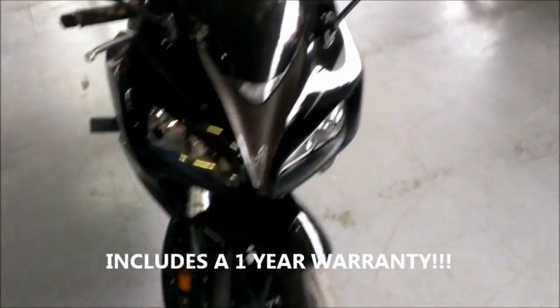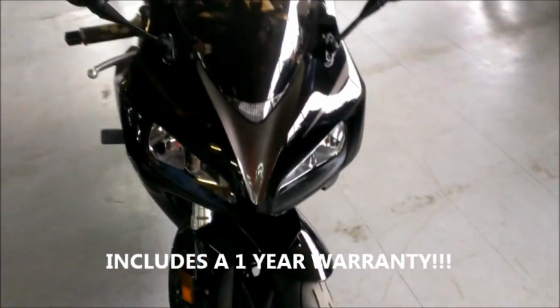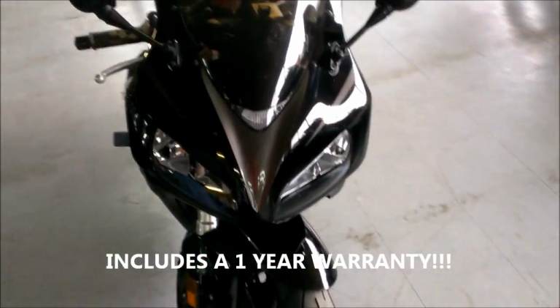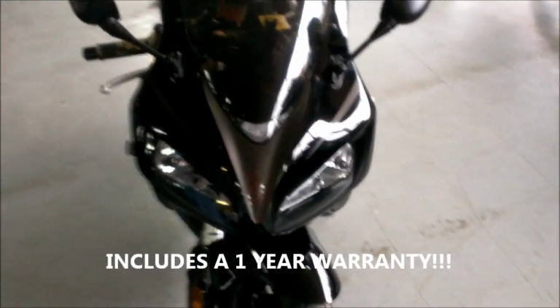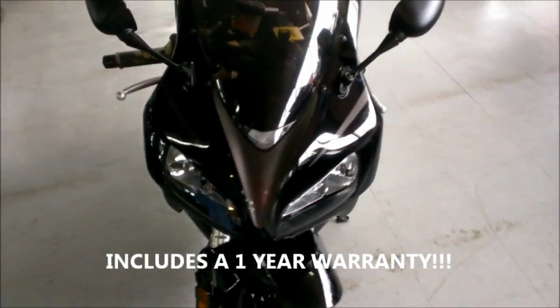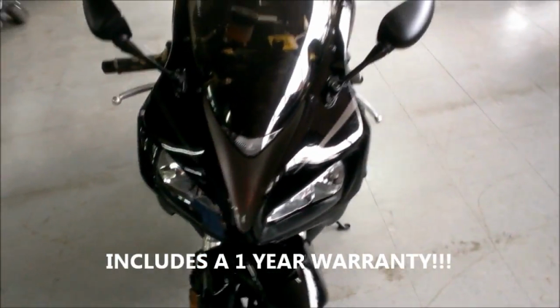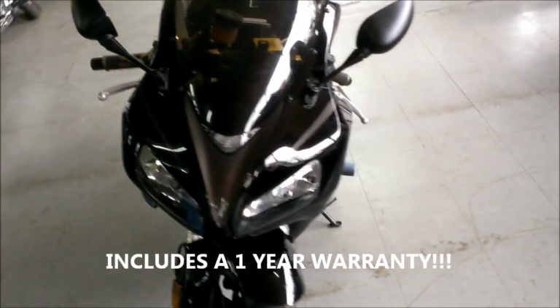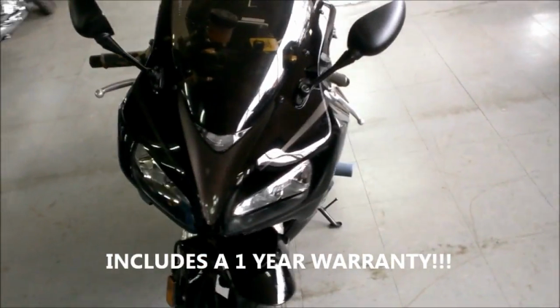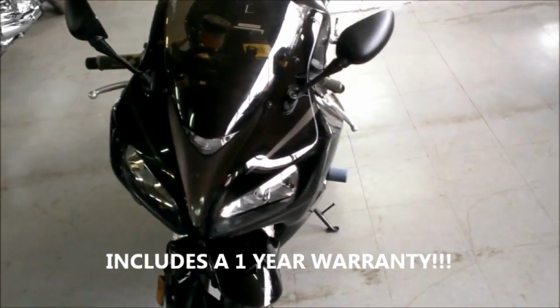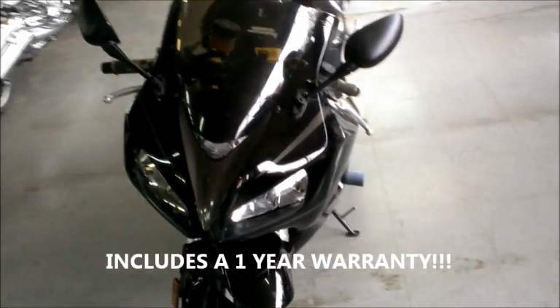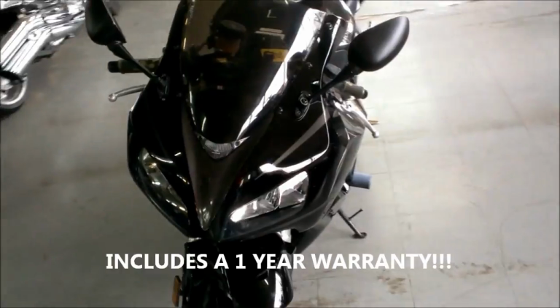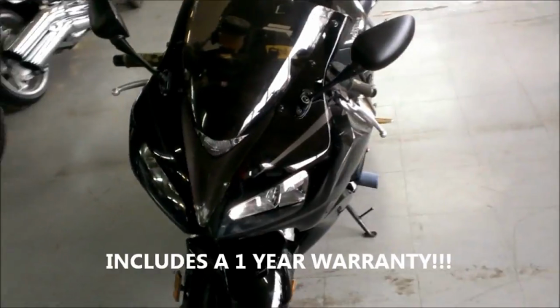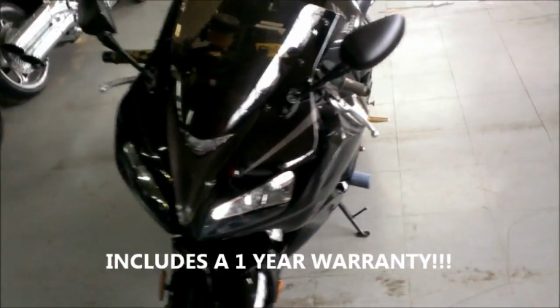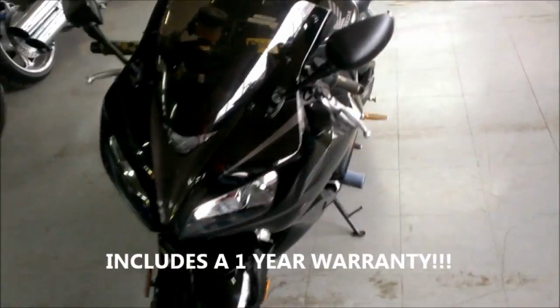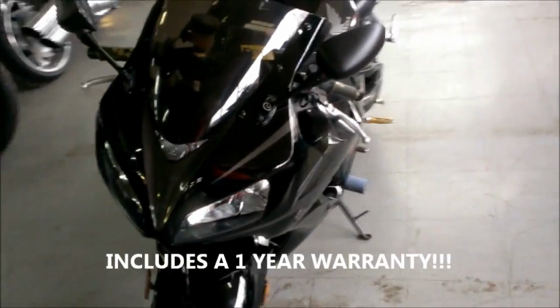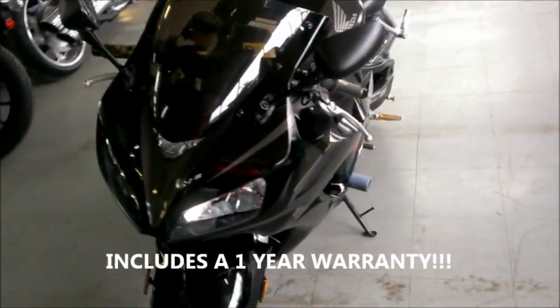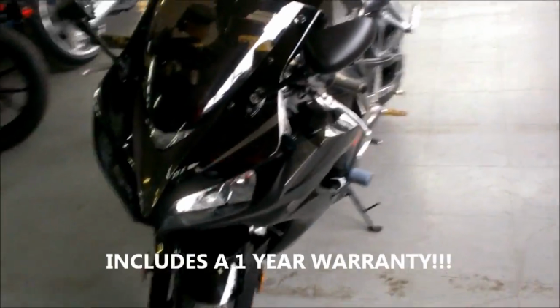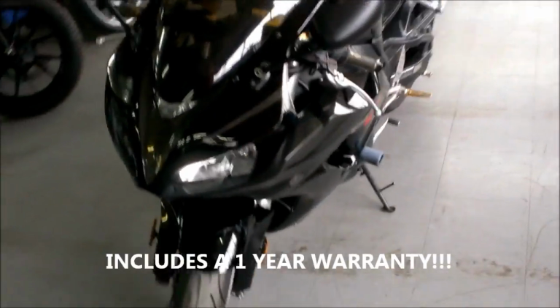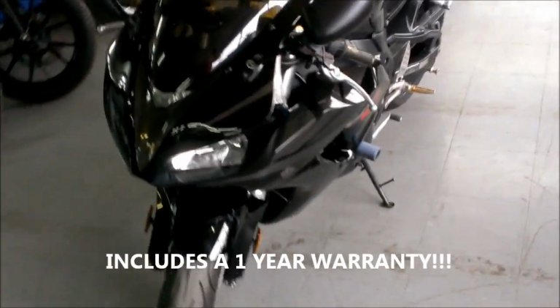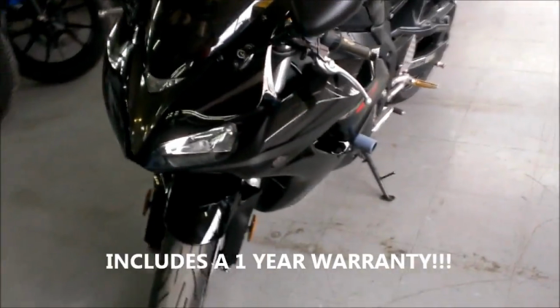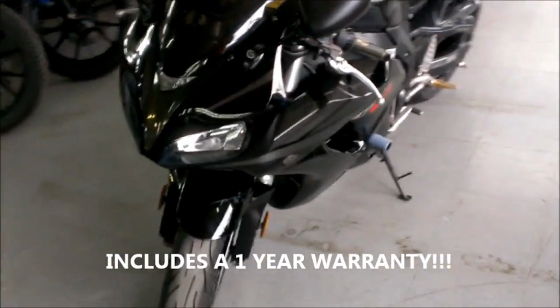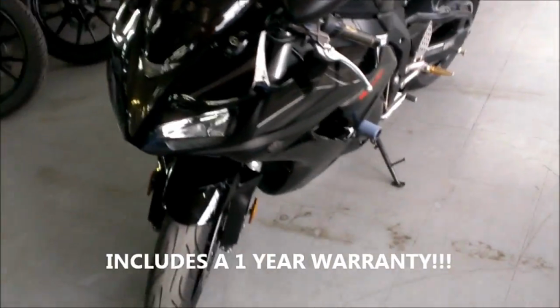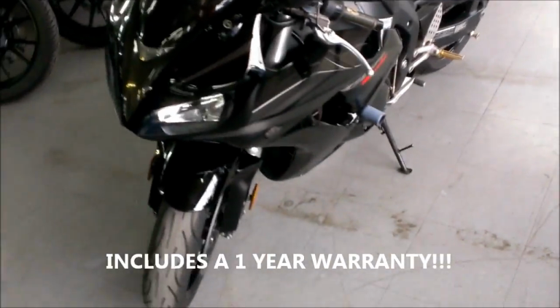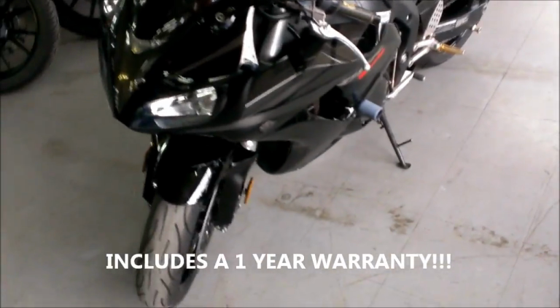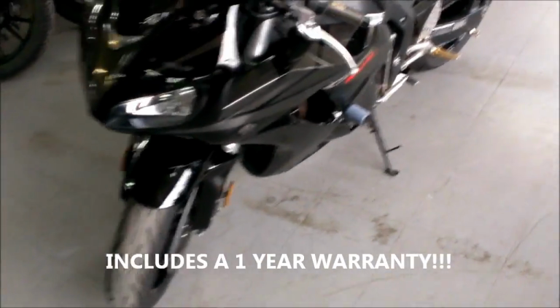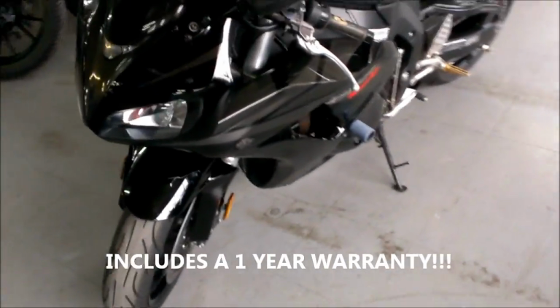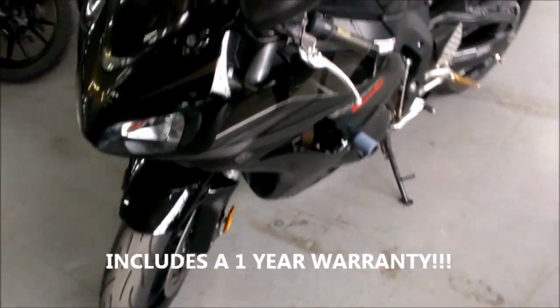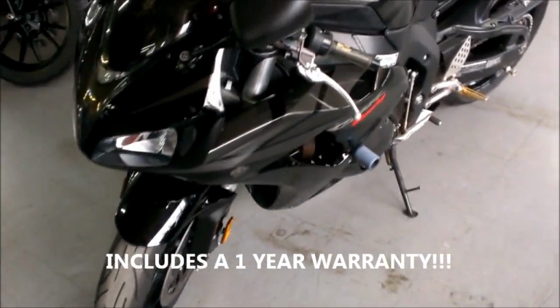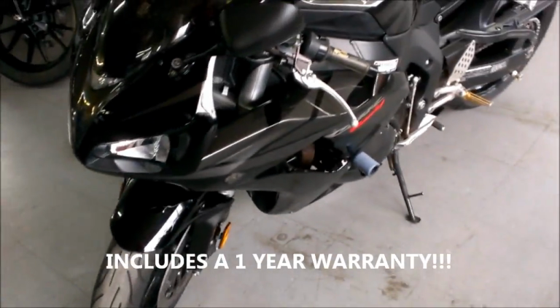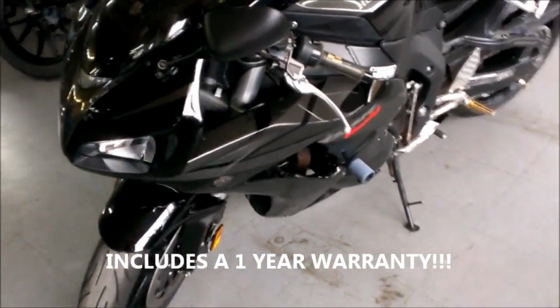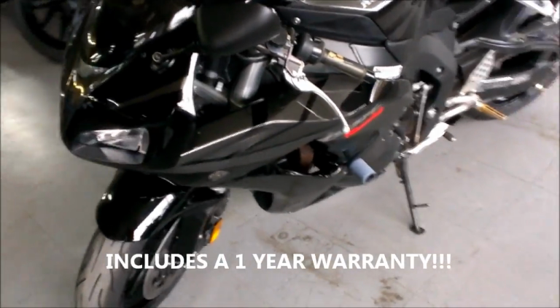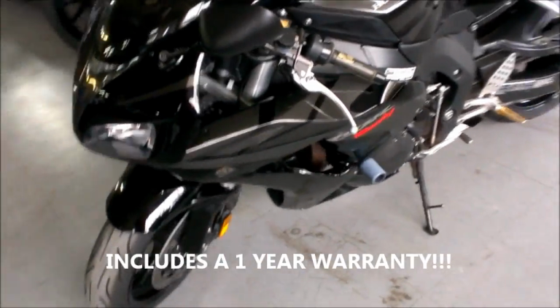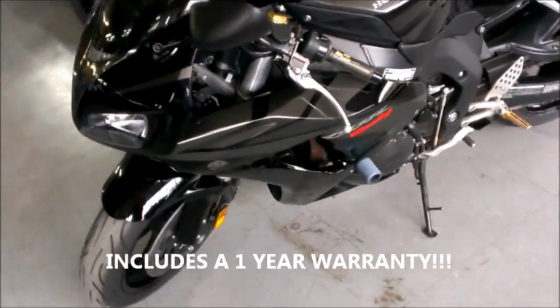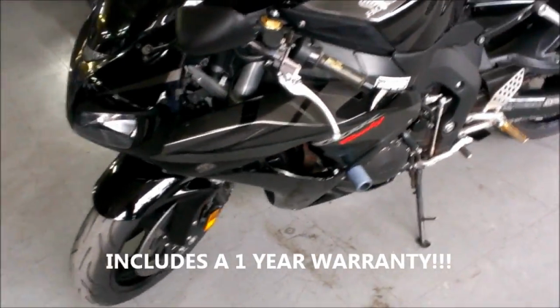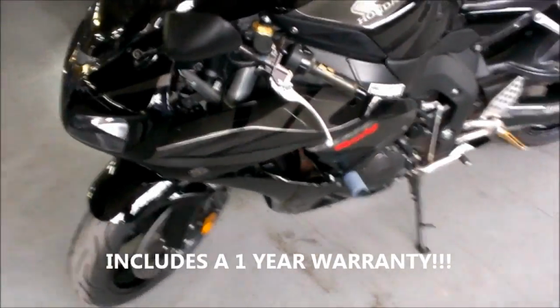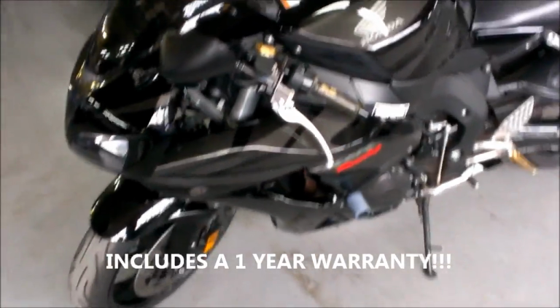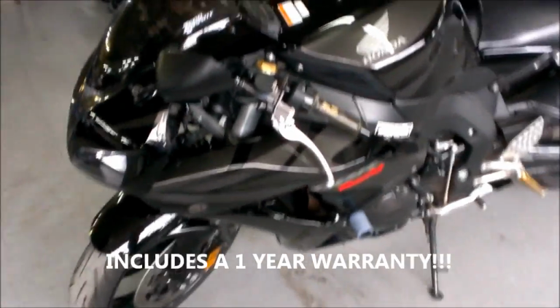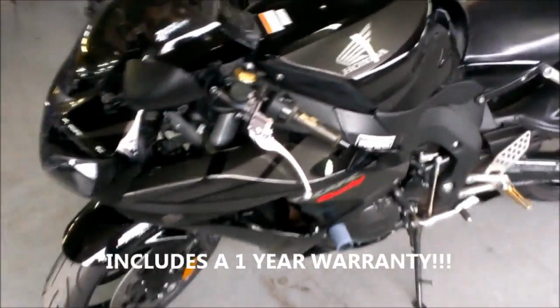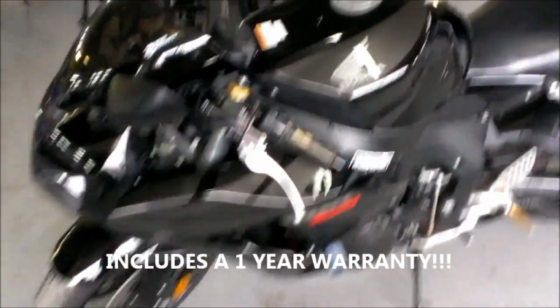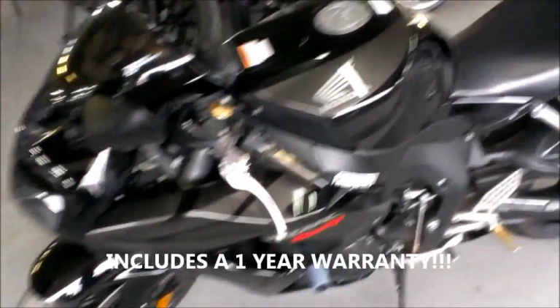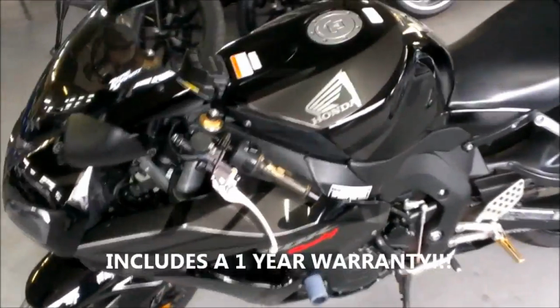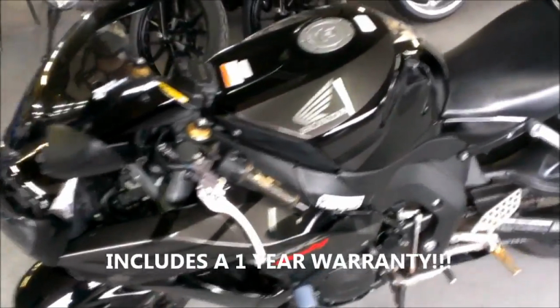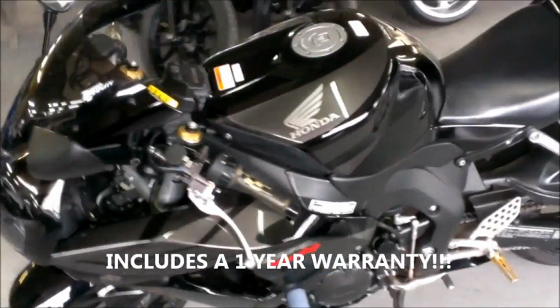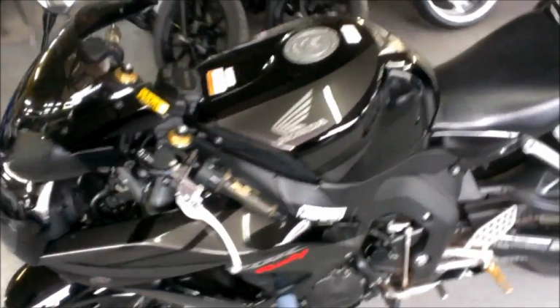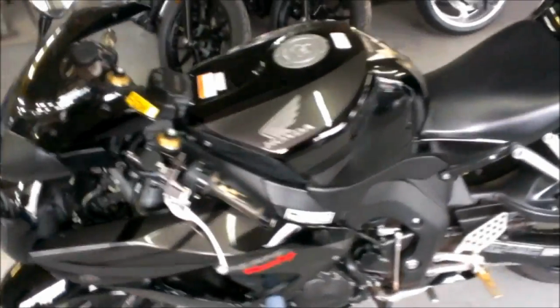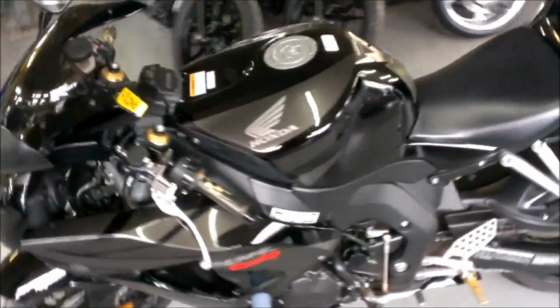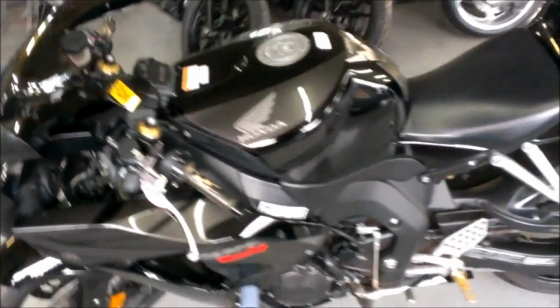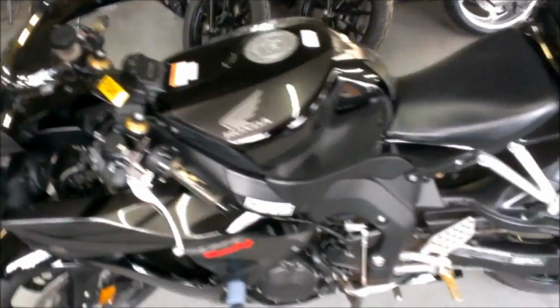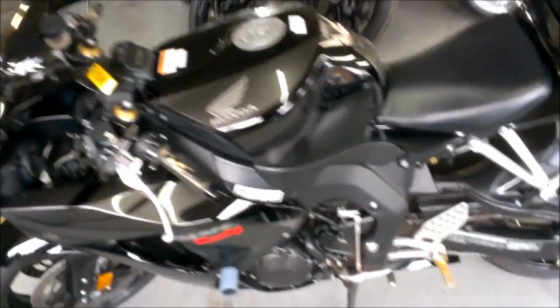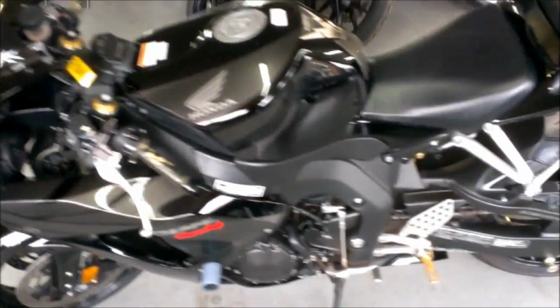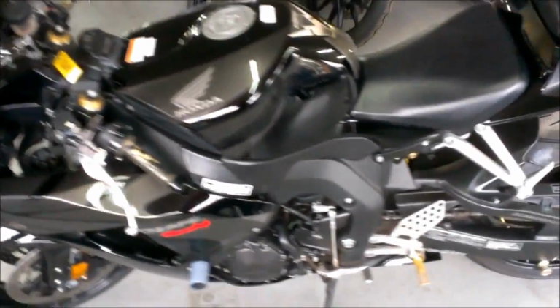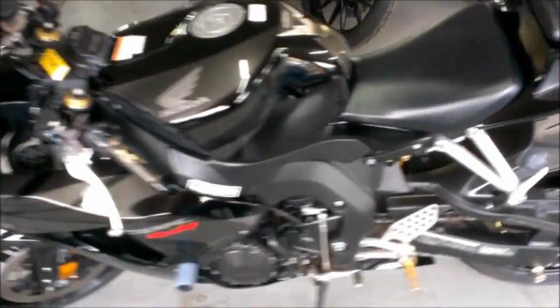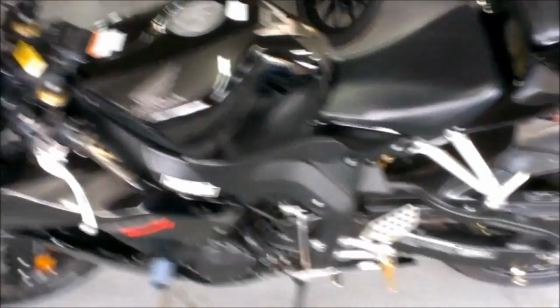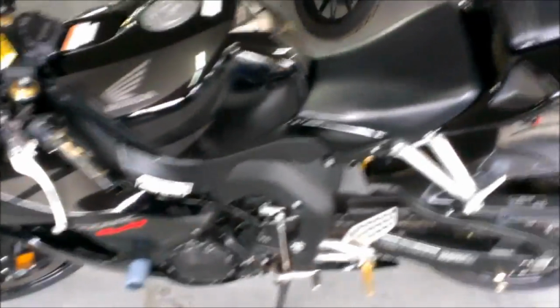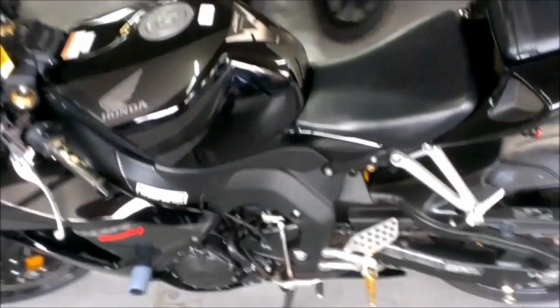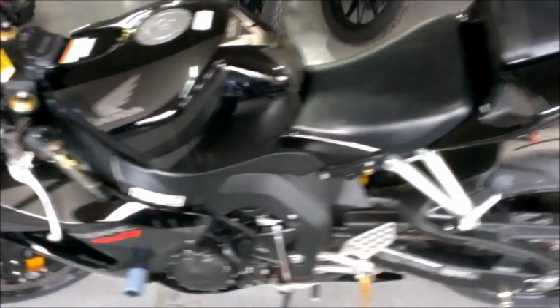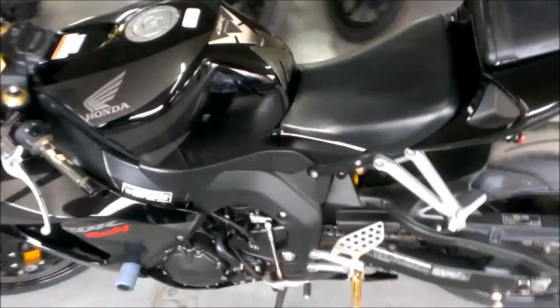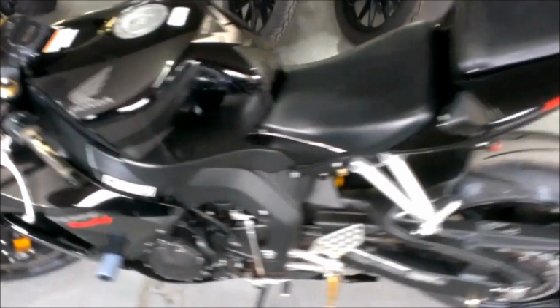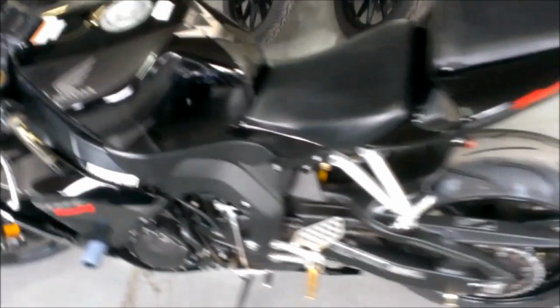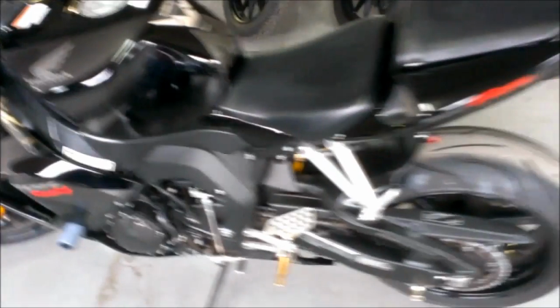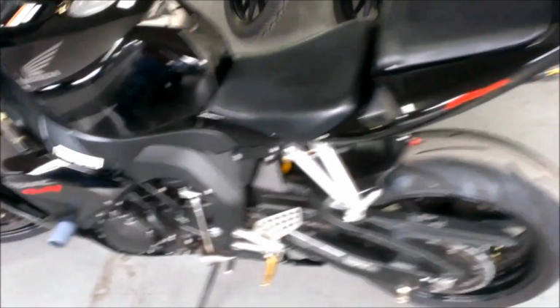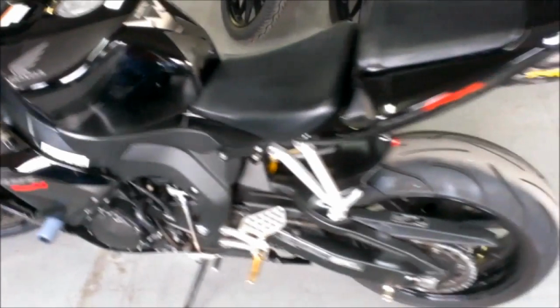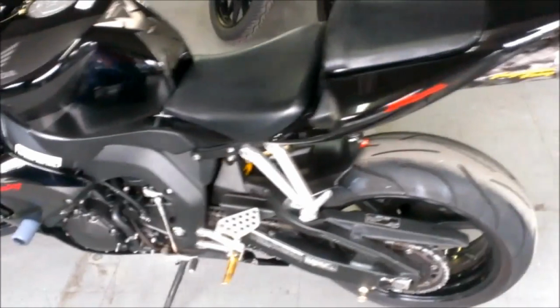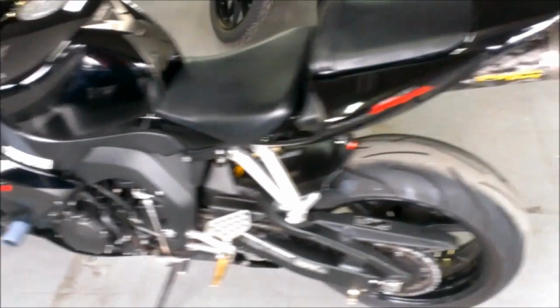Just serviced at an authorized Honda dealership, inspected, certified, and includes a one-year warranty. It's a great deal at only $7,499.